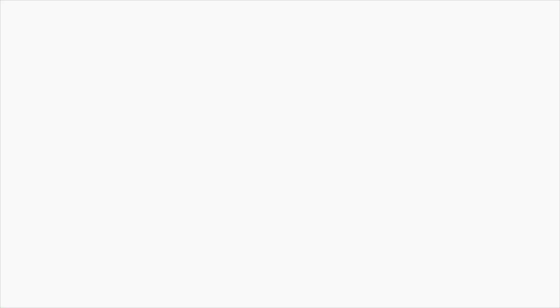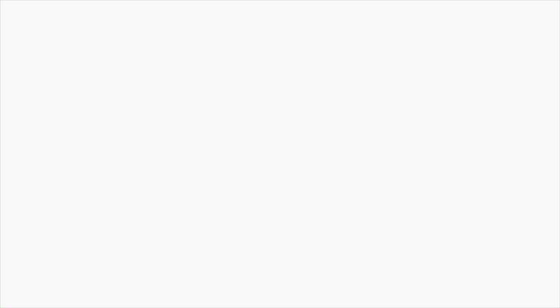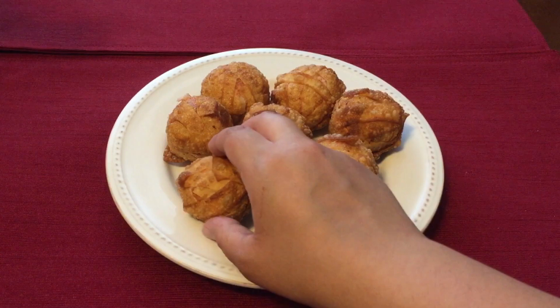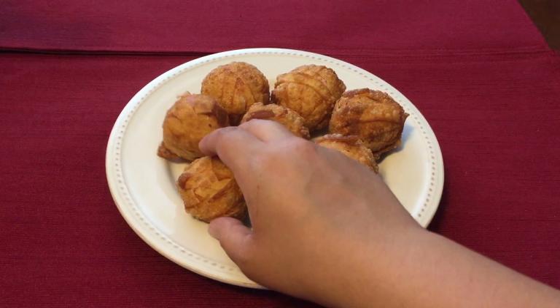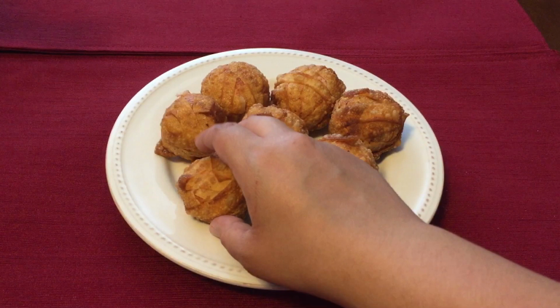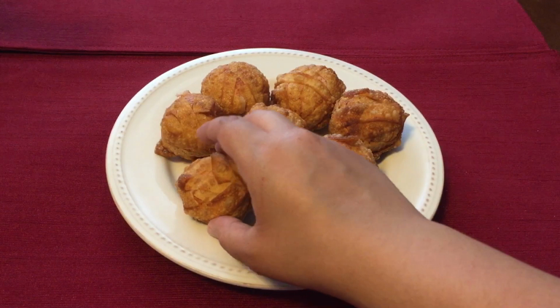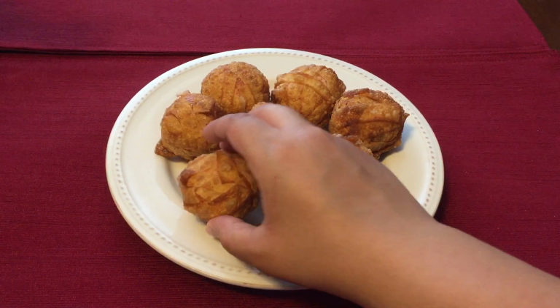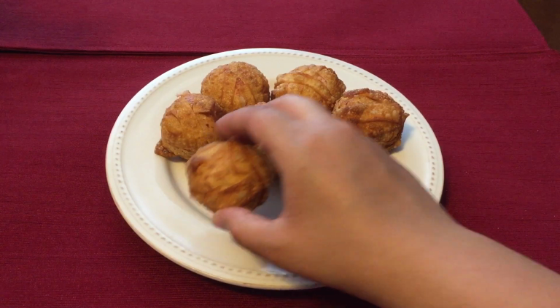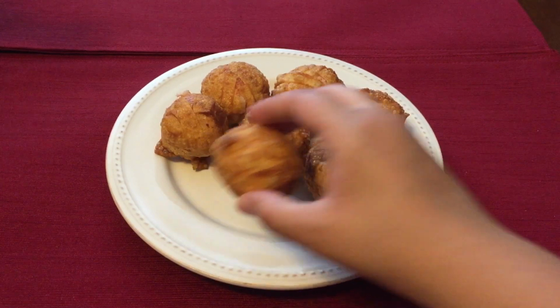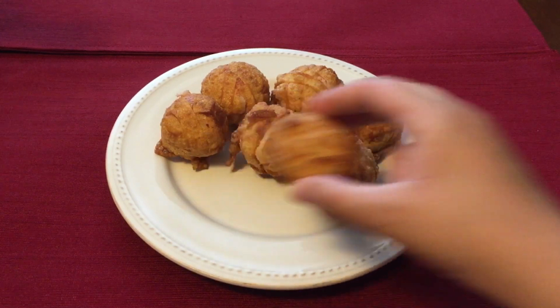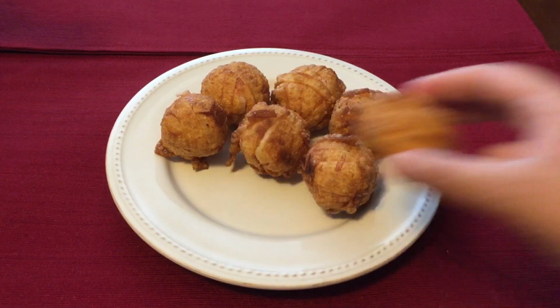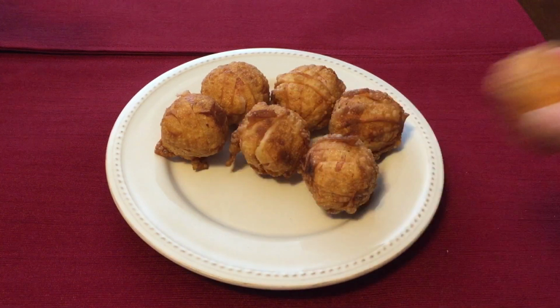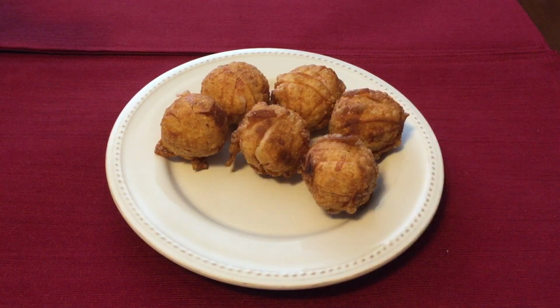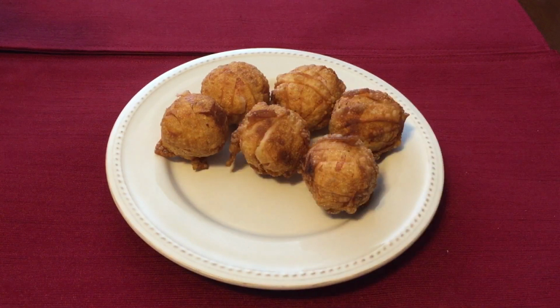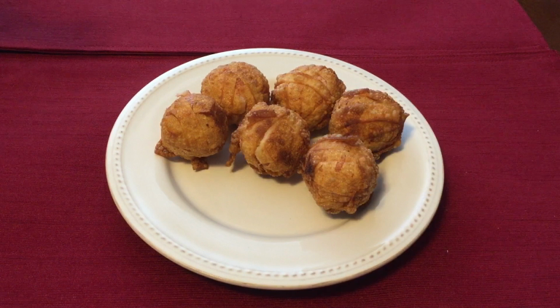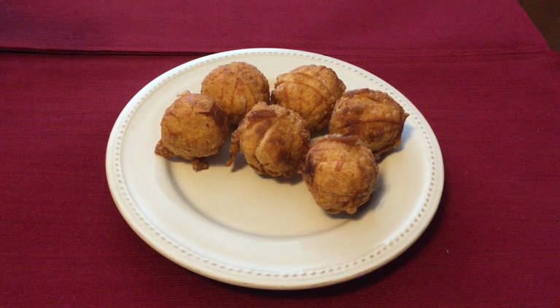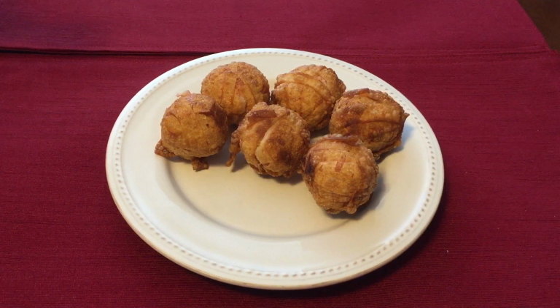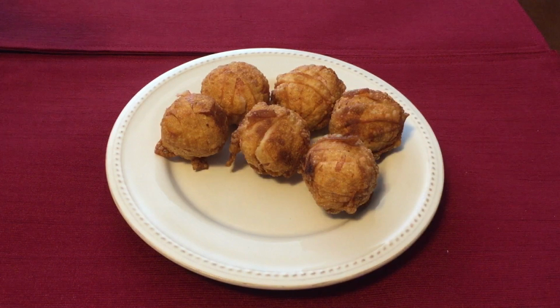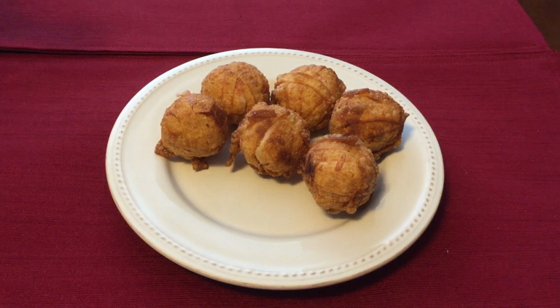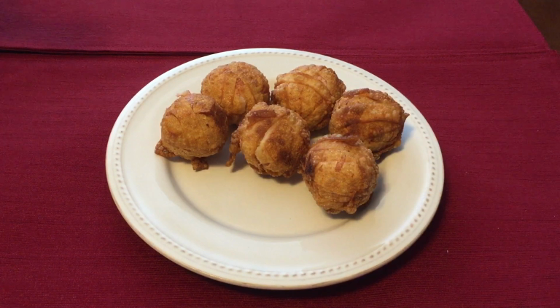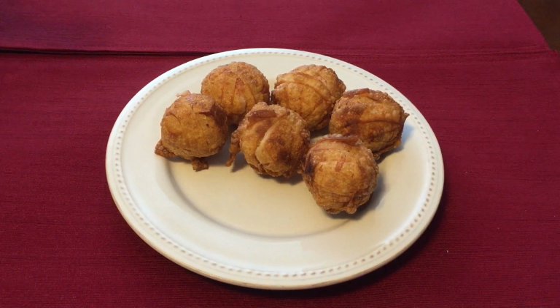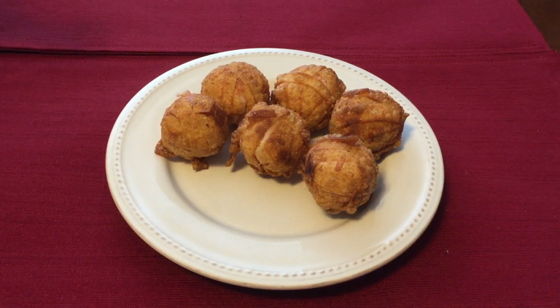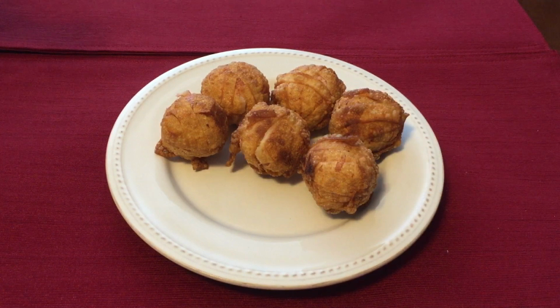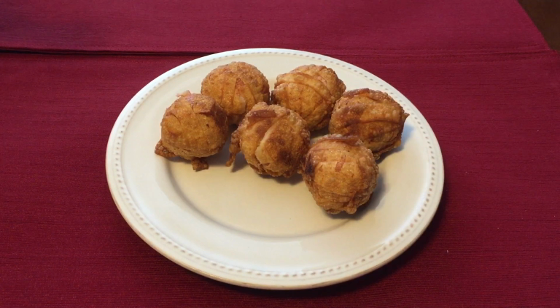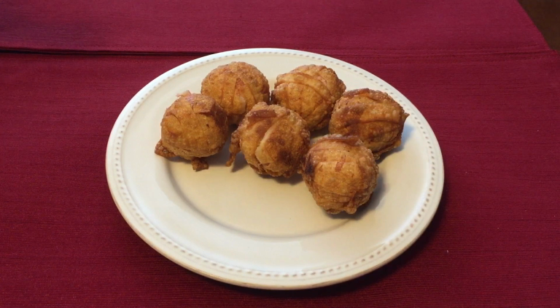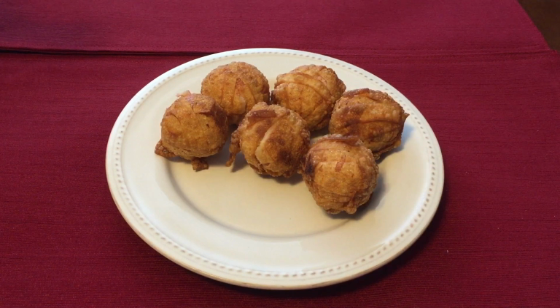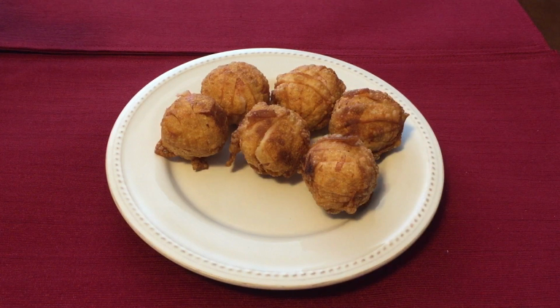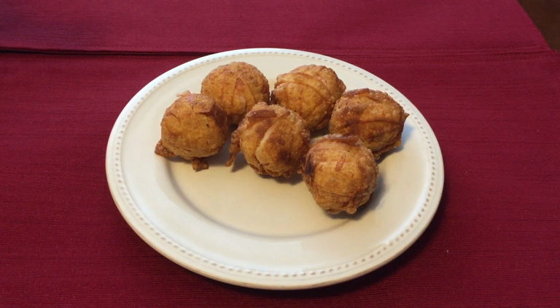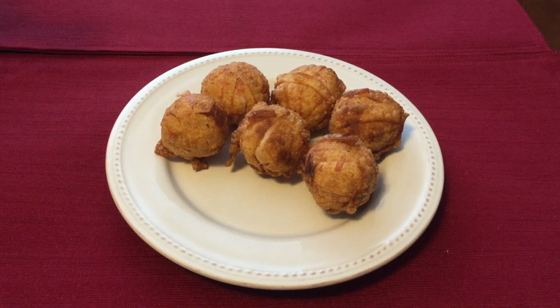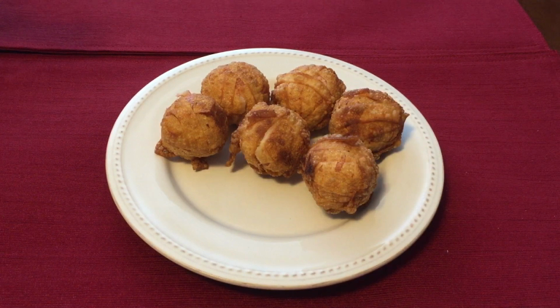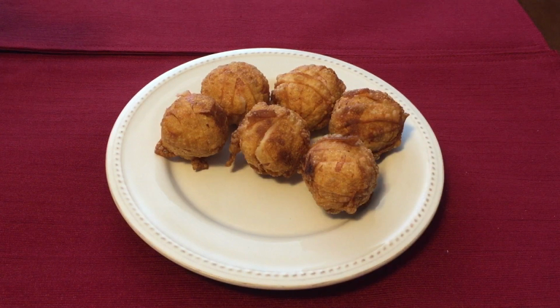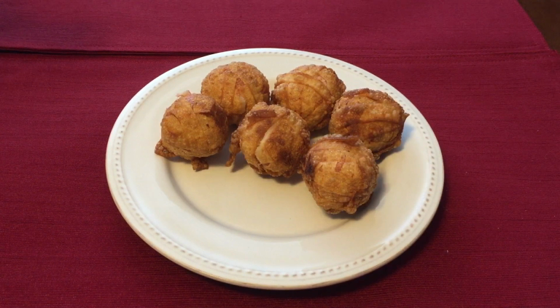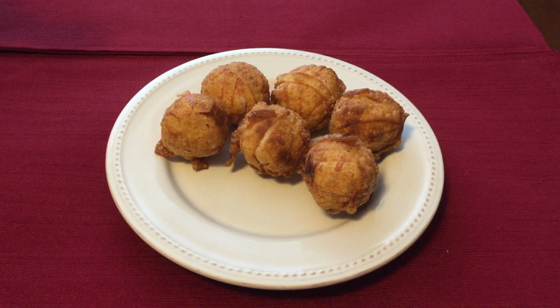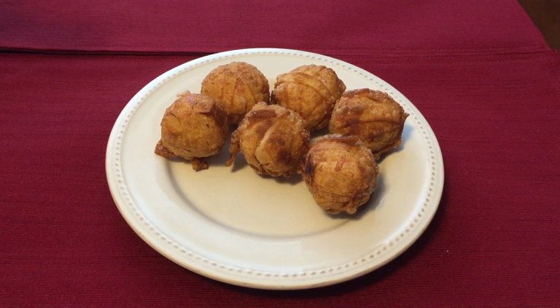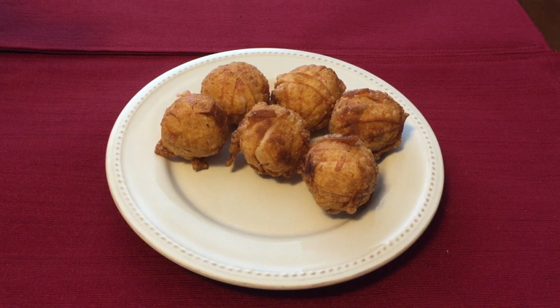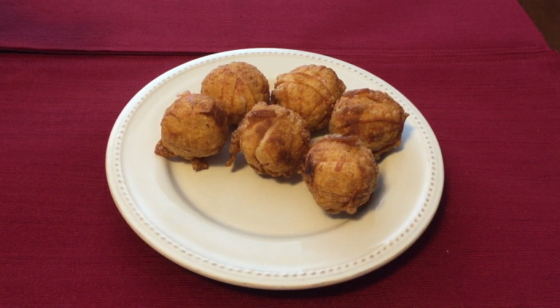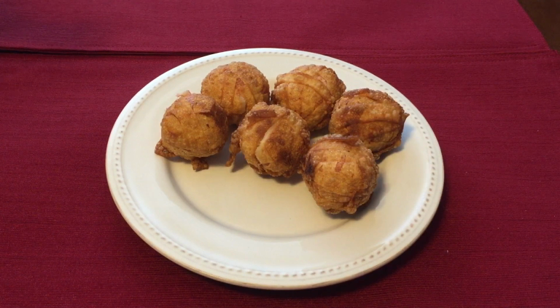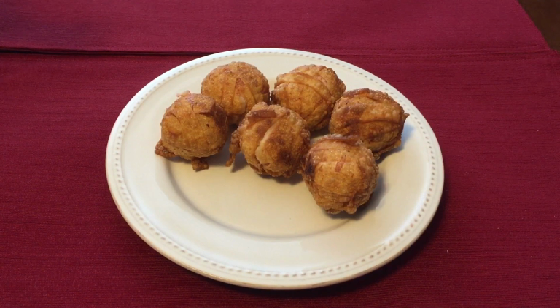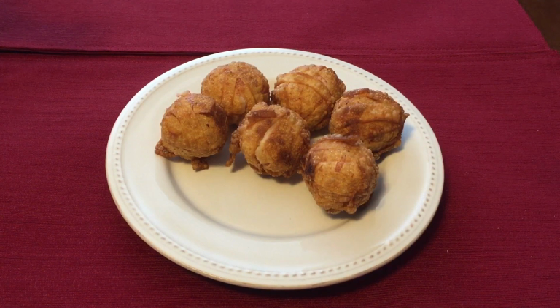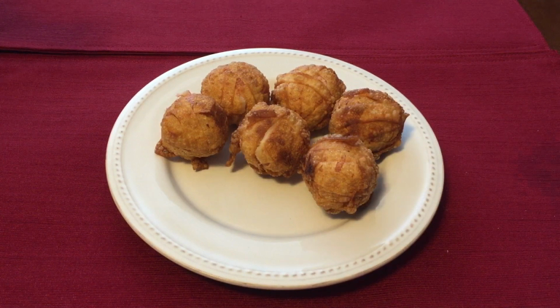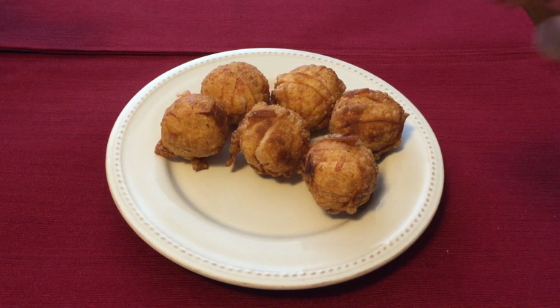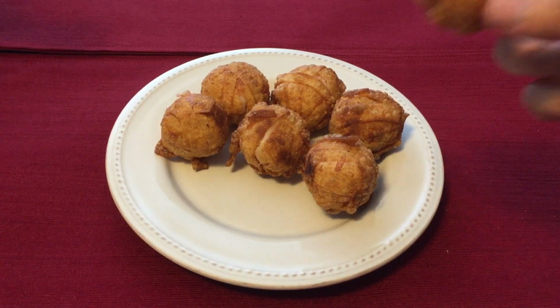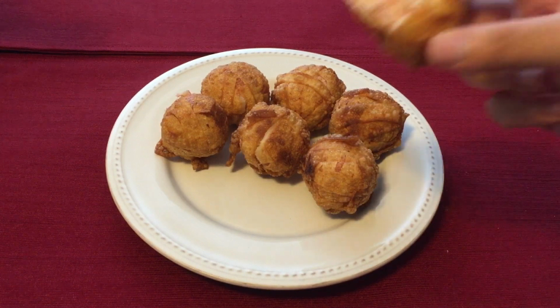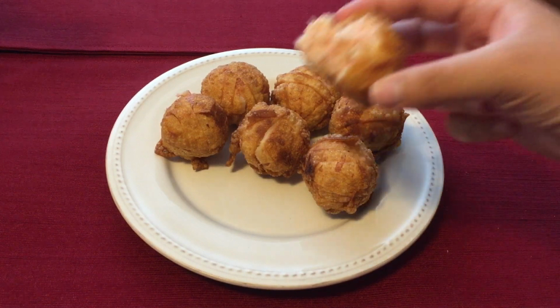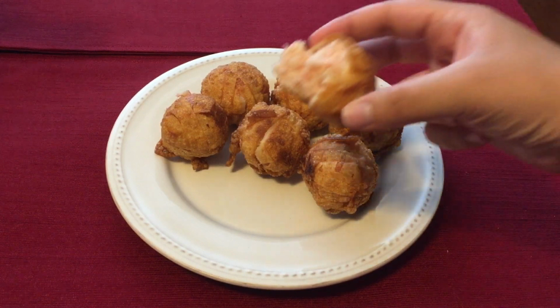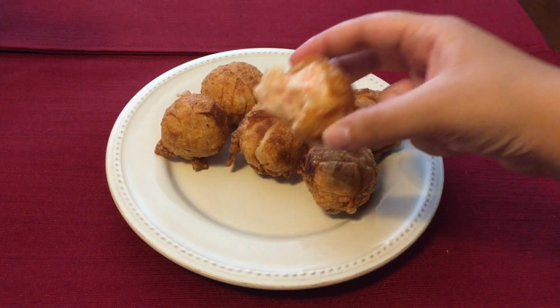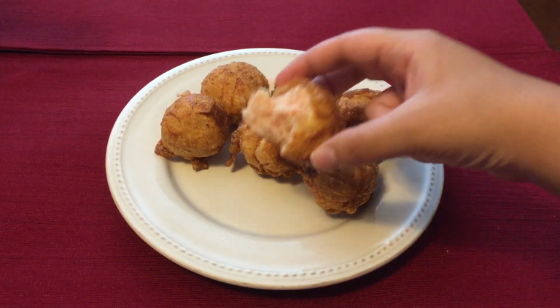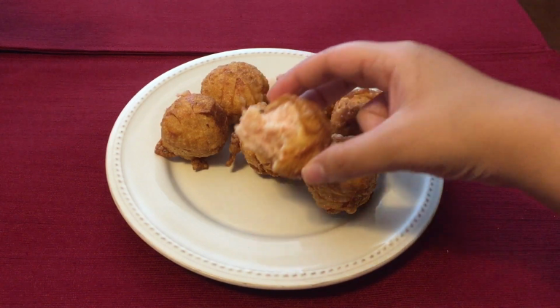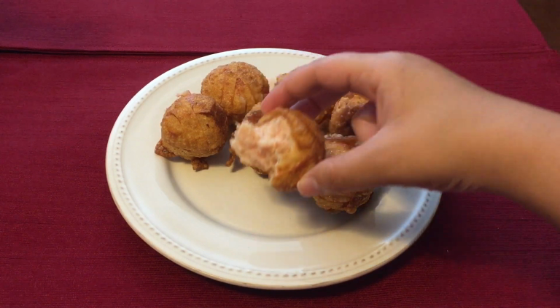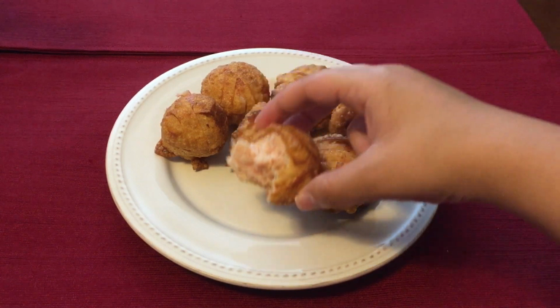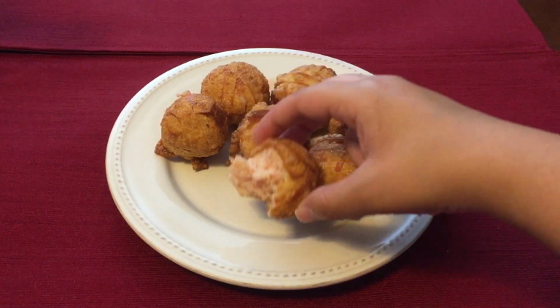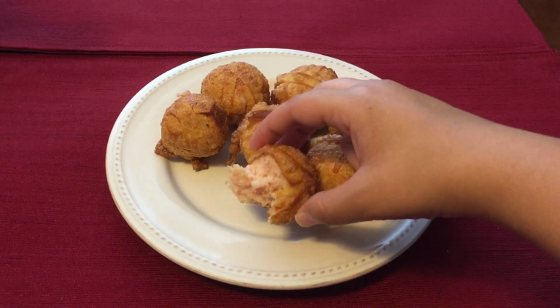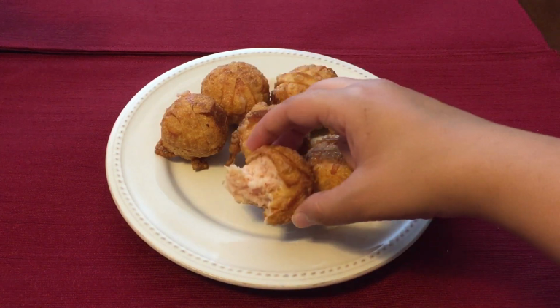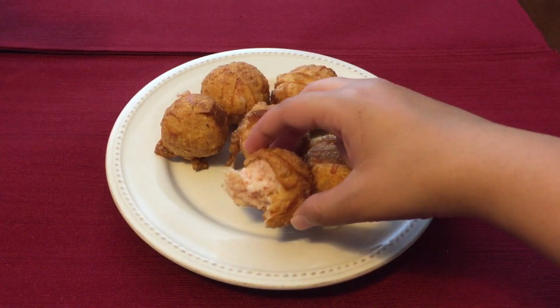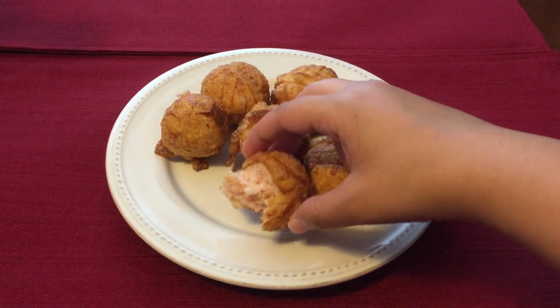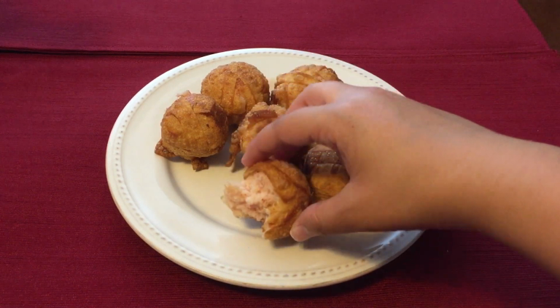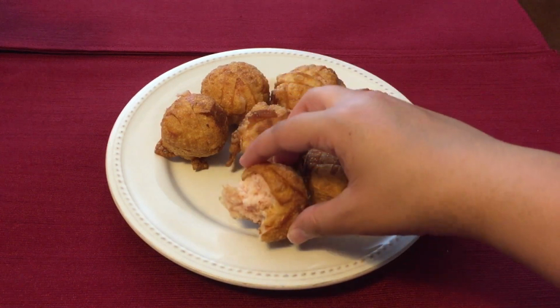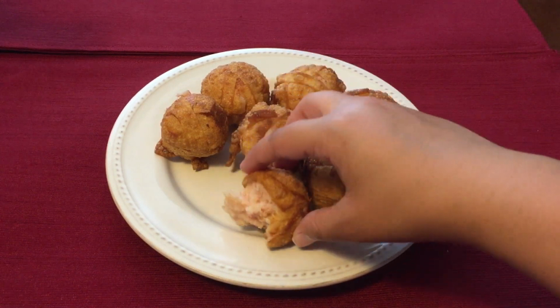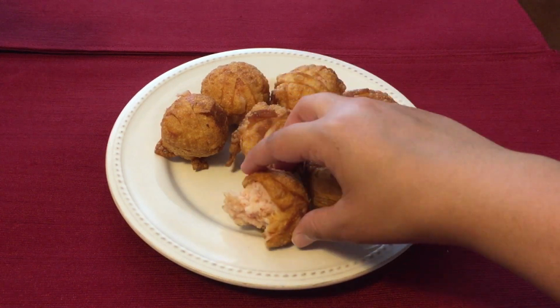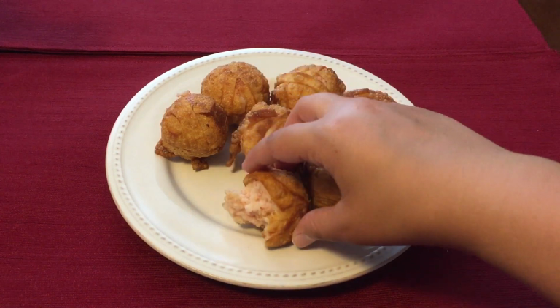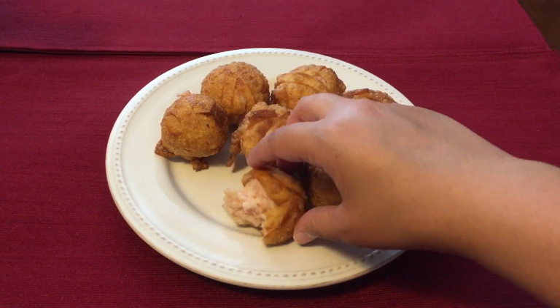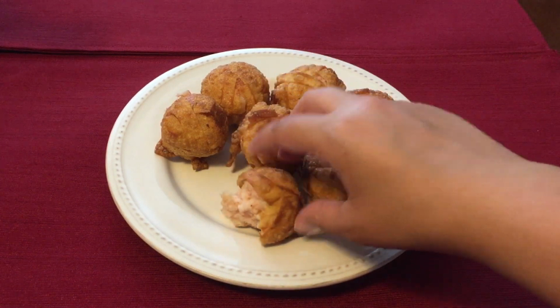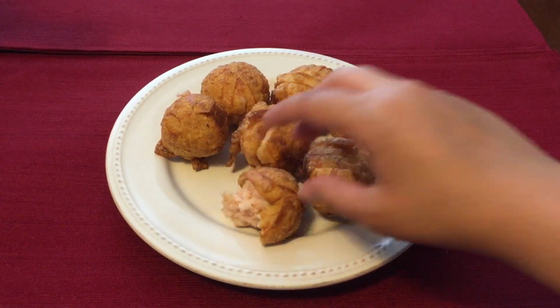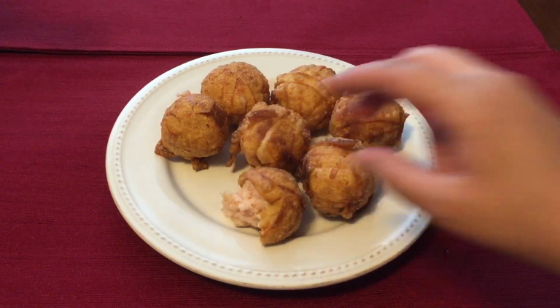Hi everyone, welcome to my channel! Today we will be making Crunchy Spider Surprise from the World of Warcraft cookbook.